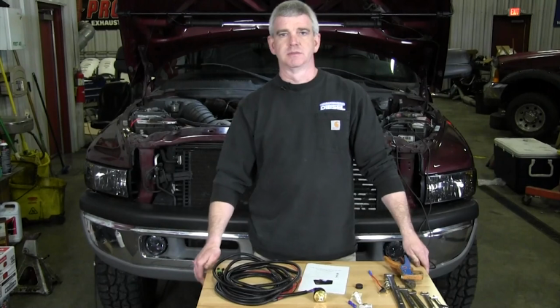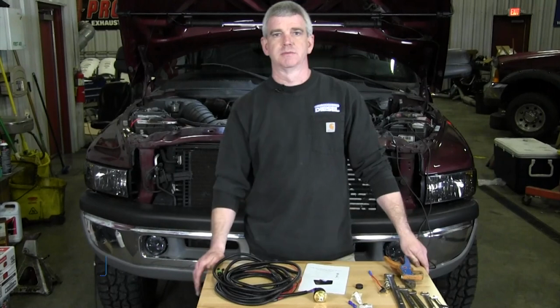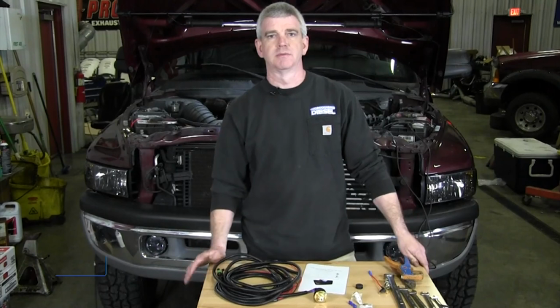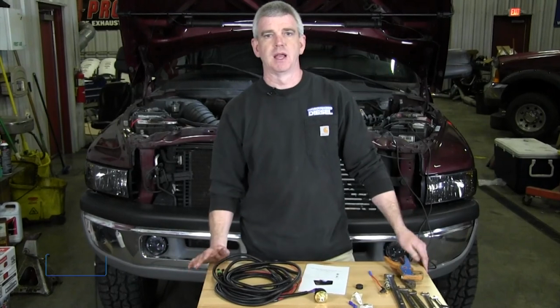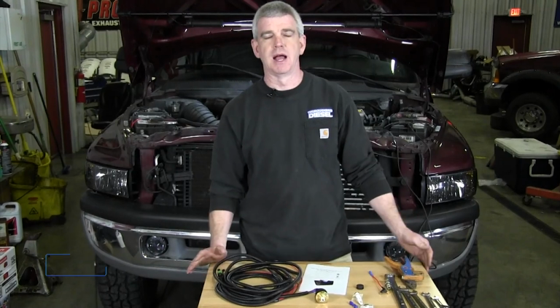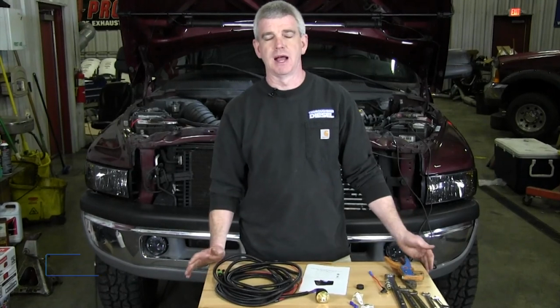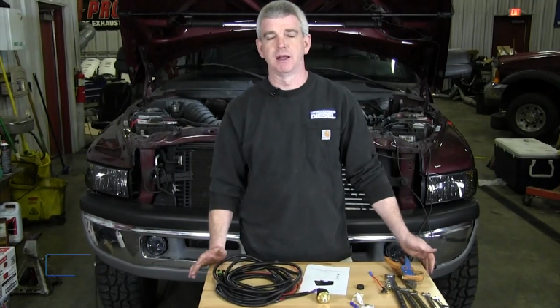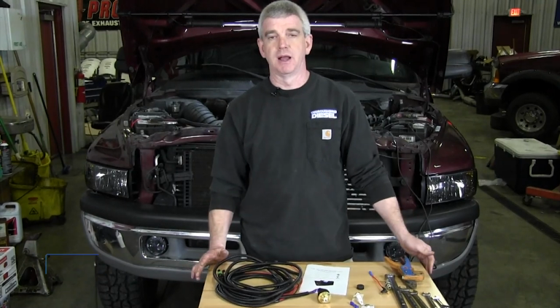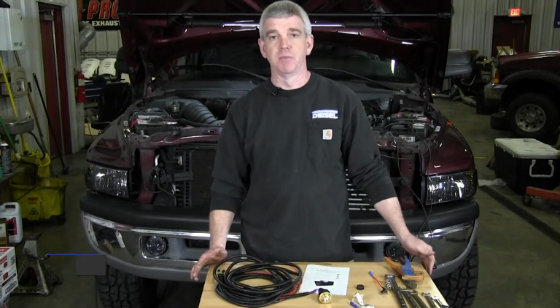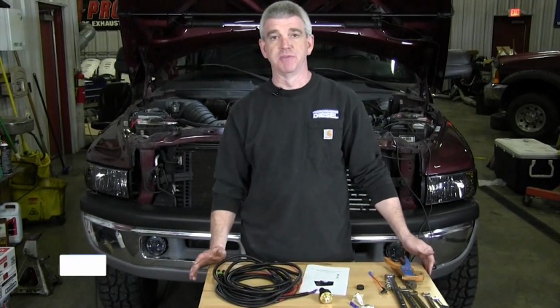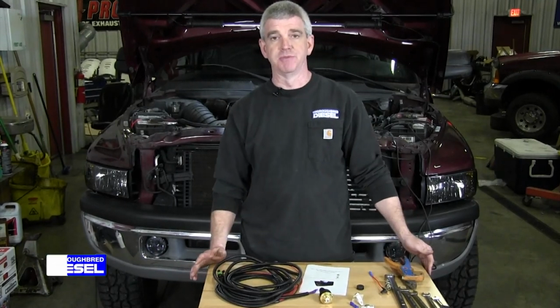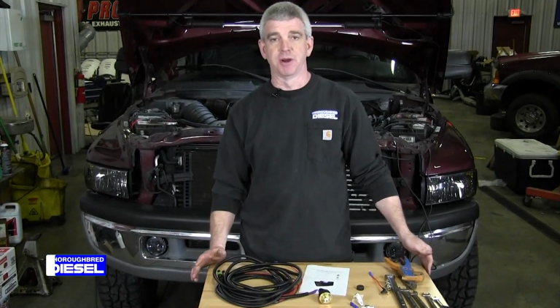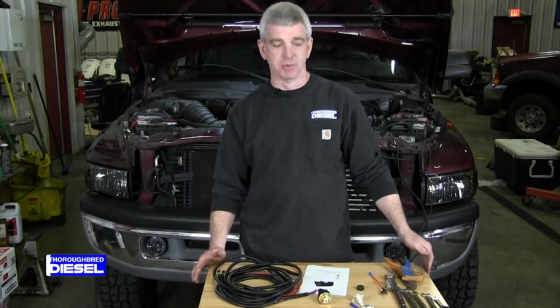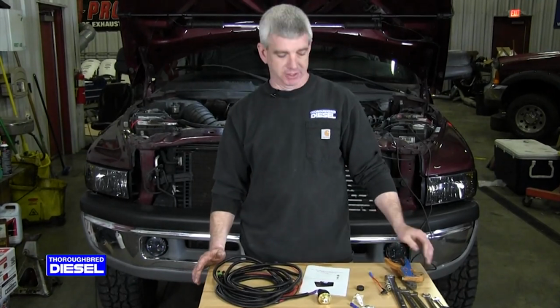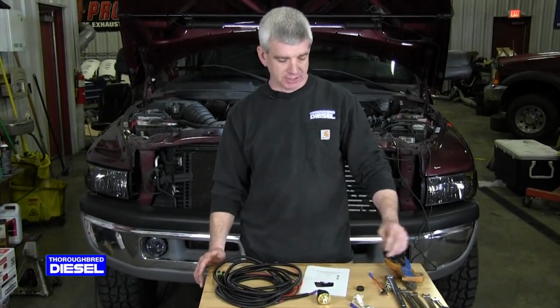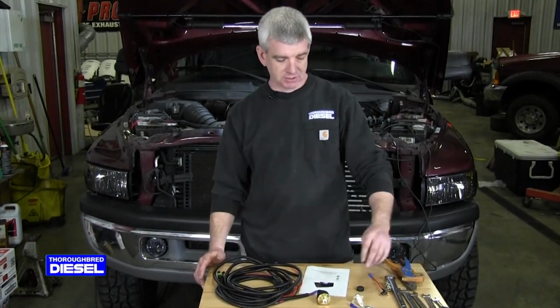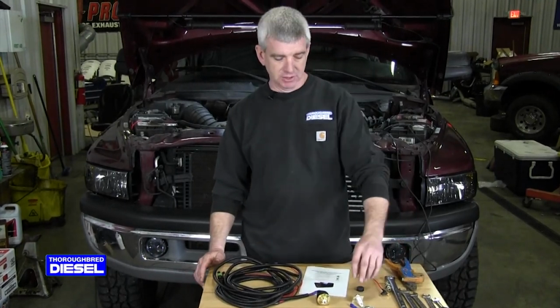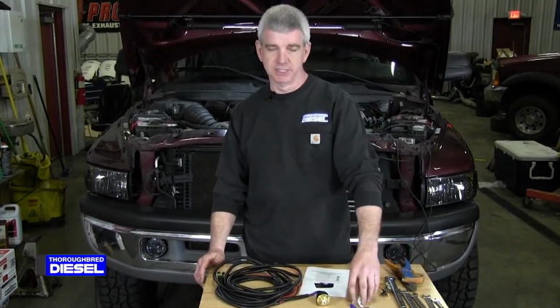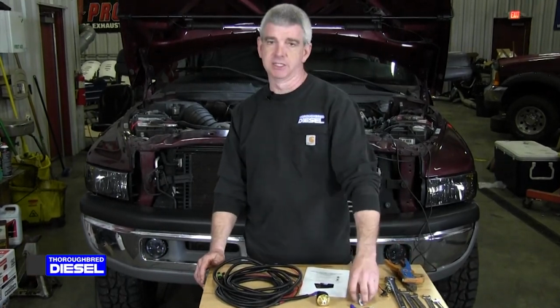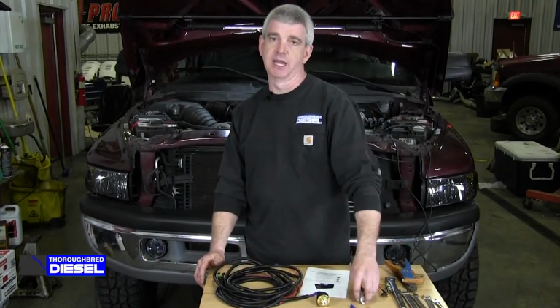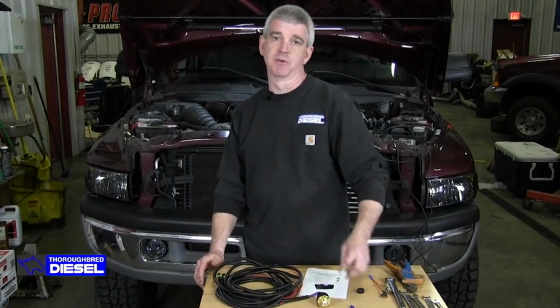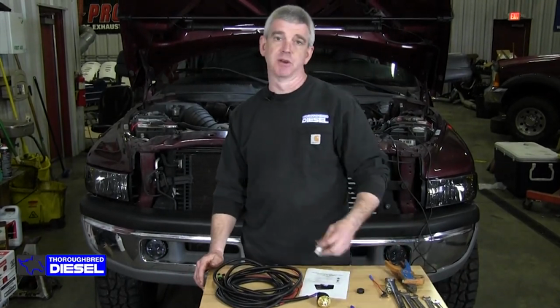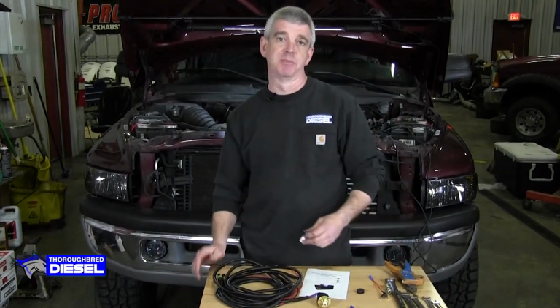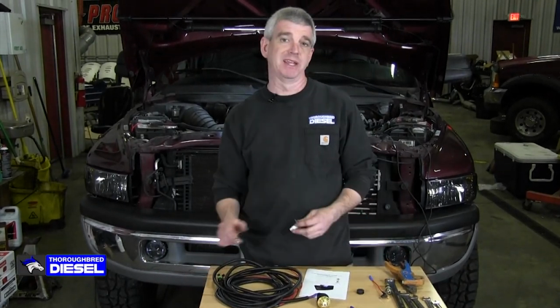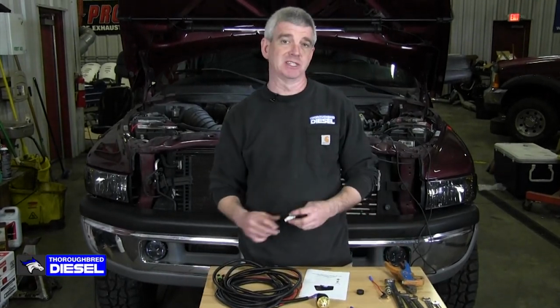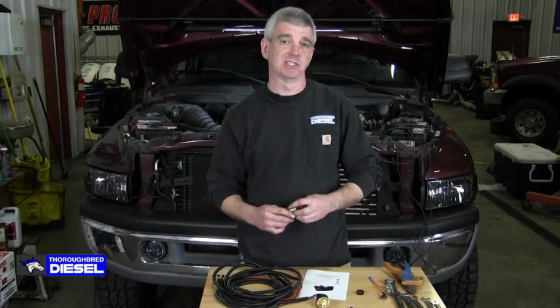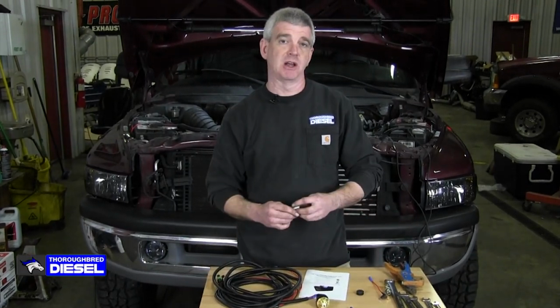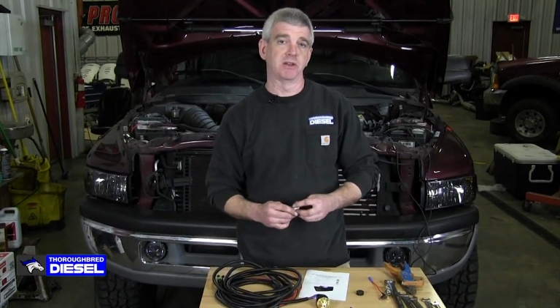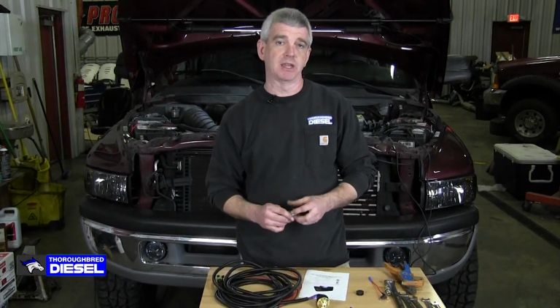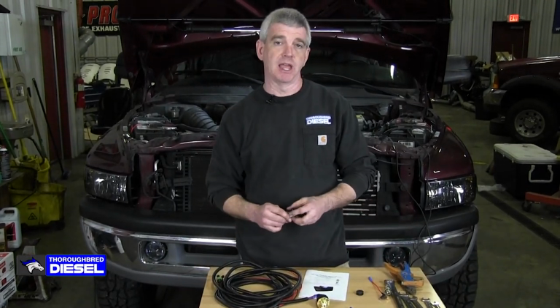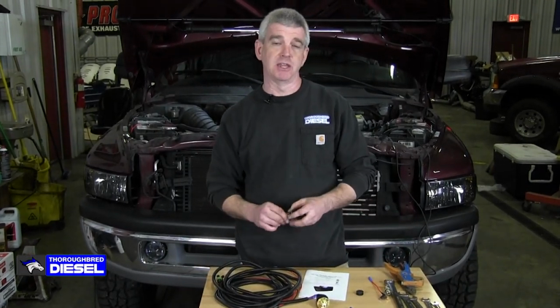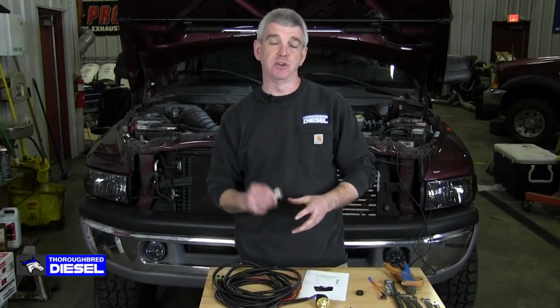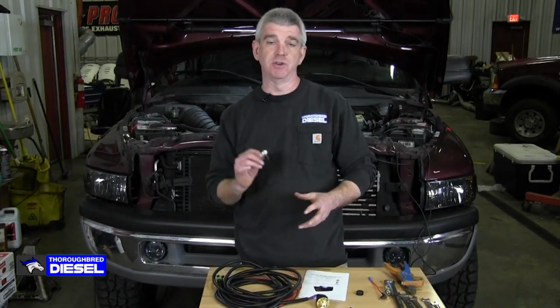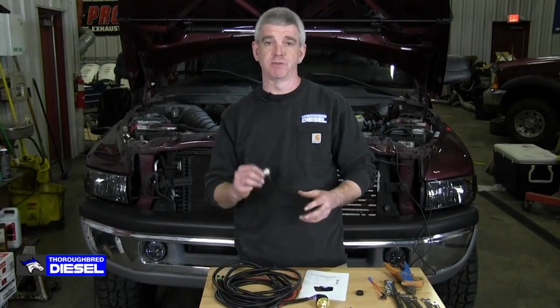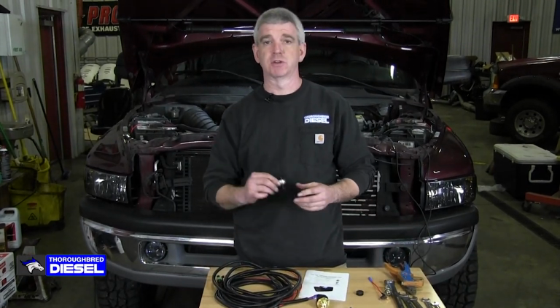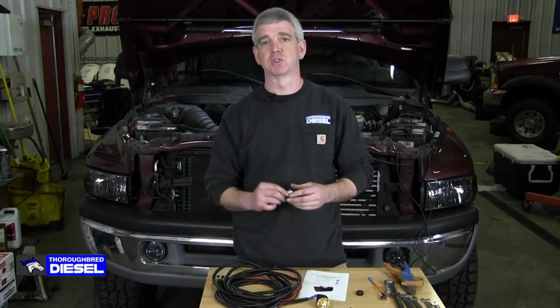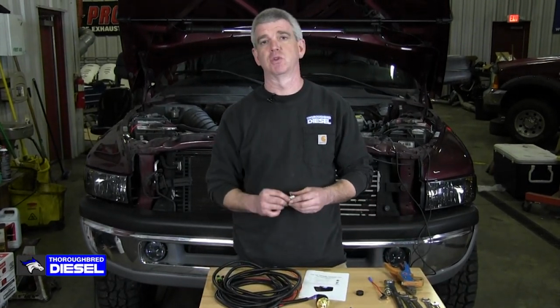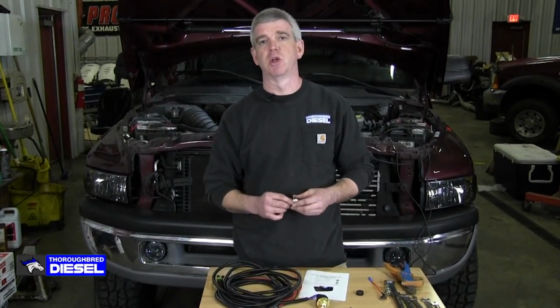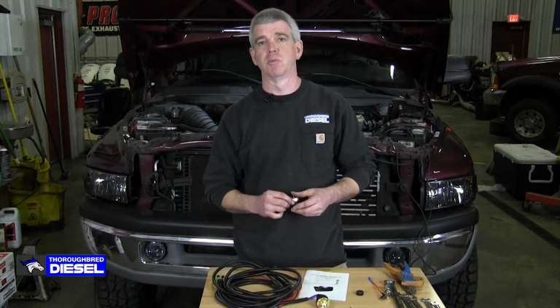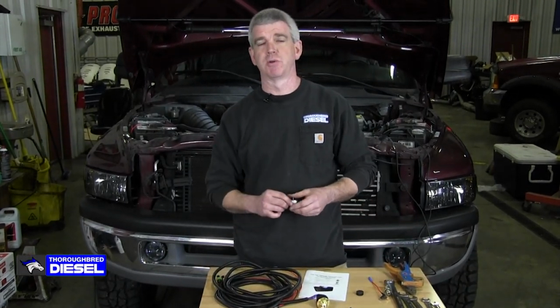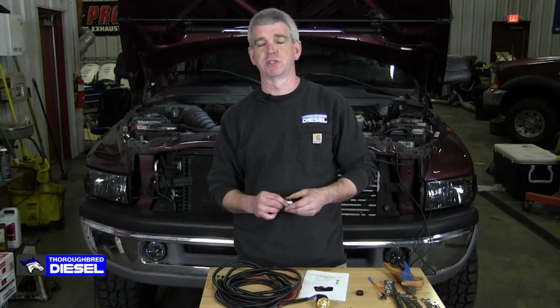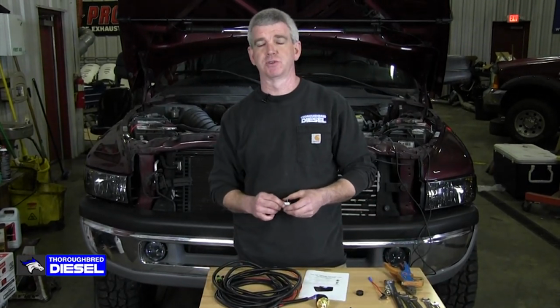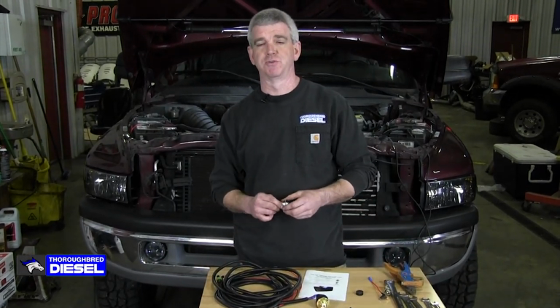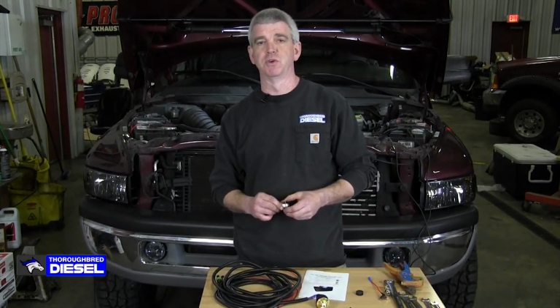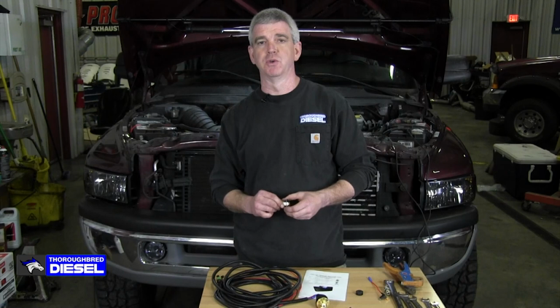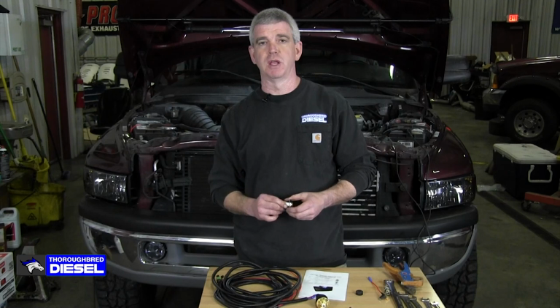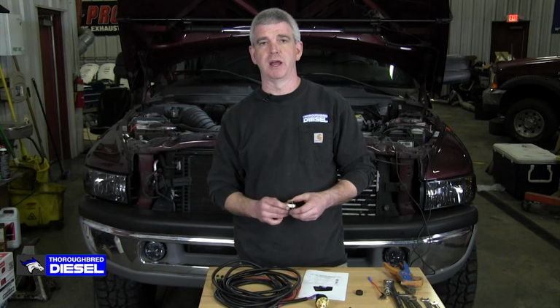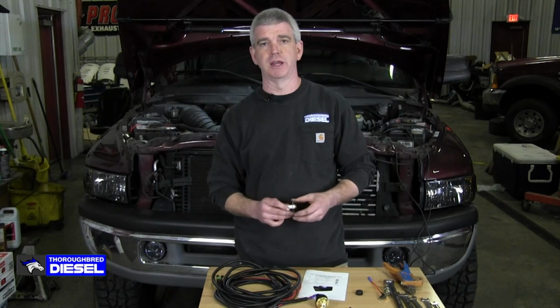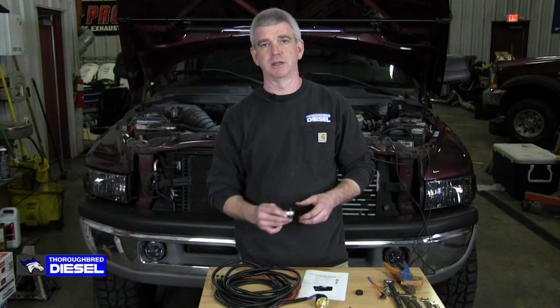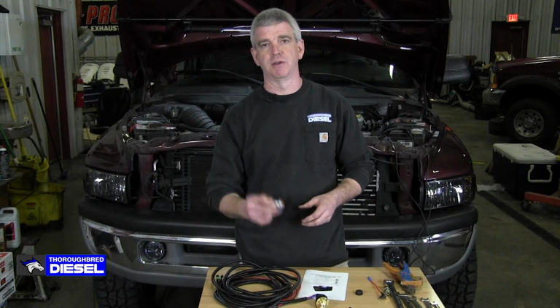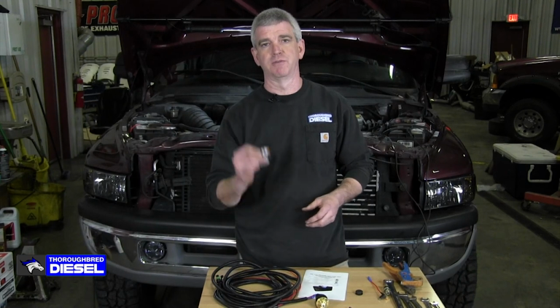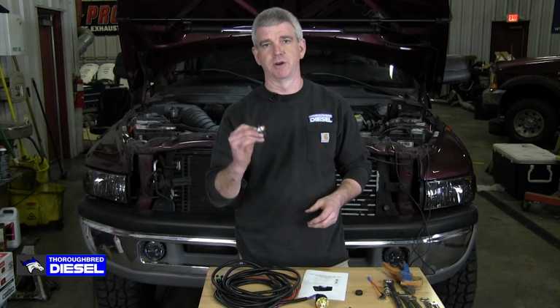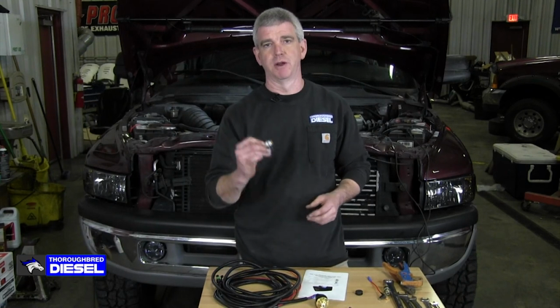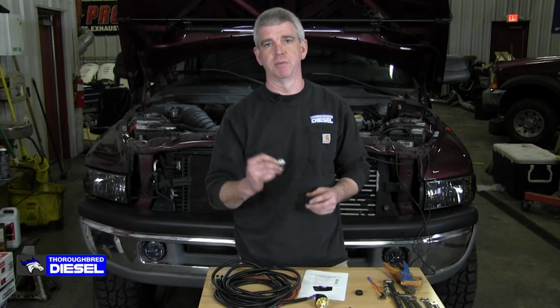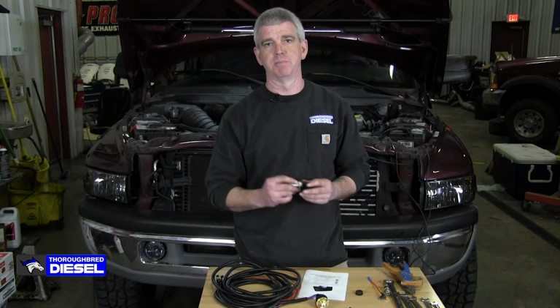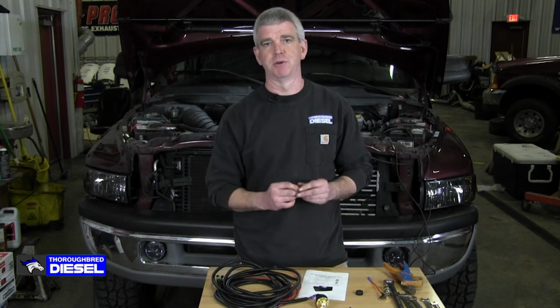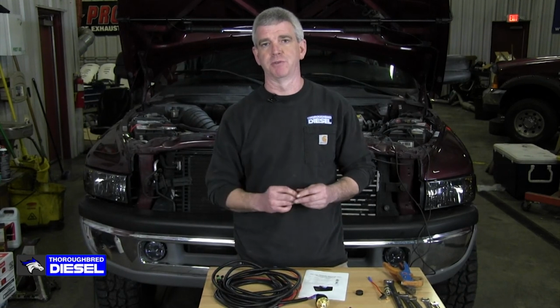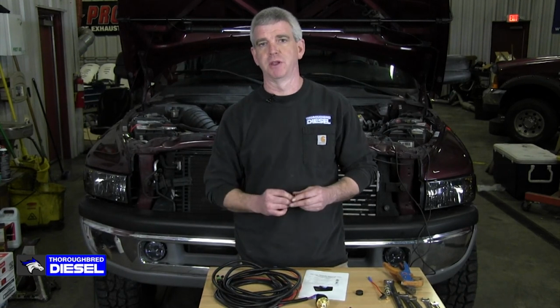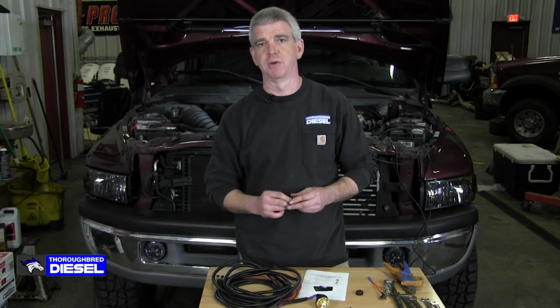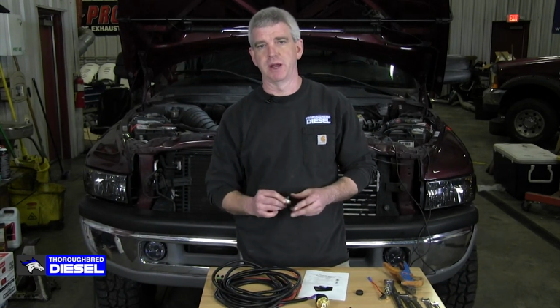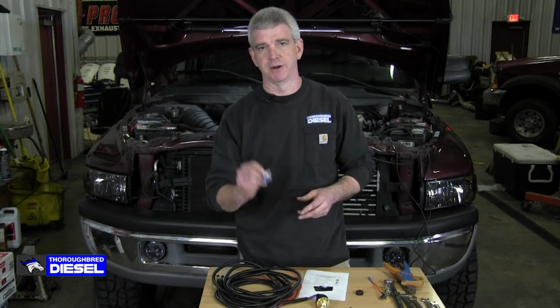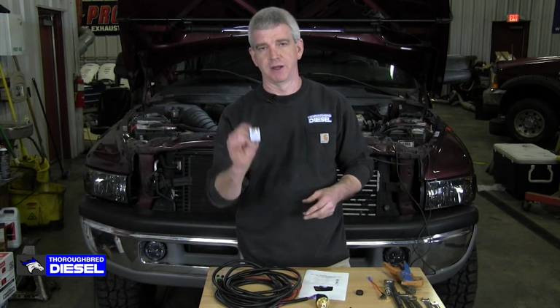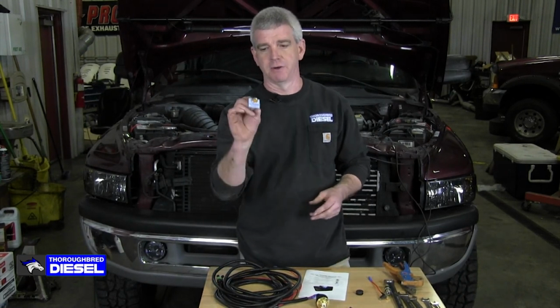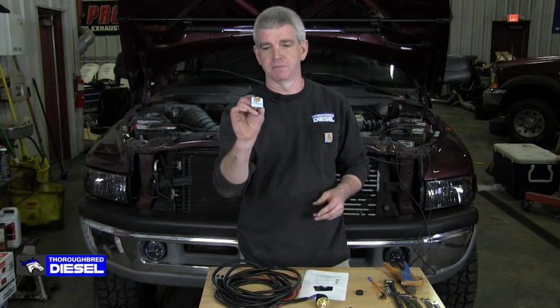Hi, I'm Wade from Third Bread Diesel and today we're going to be installing a universal low pressure fuel light from PureFlow AirDog.